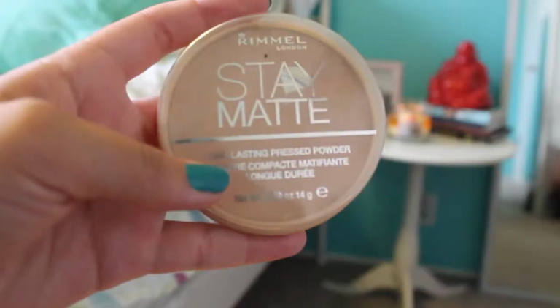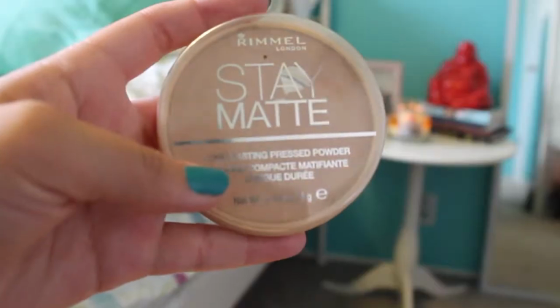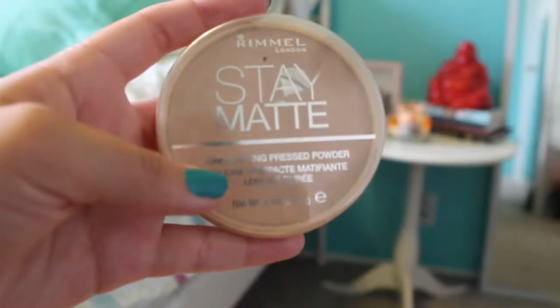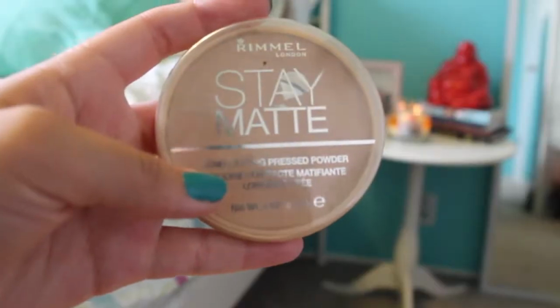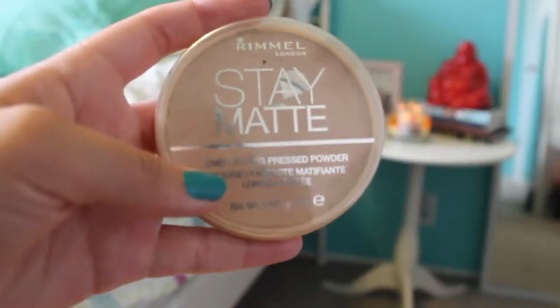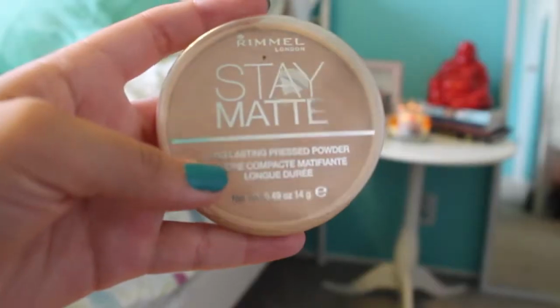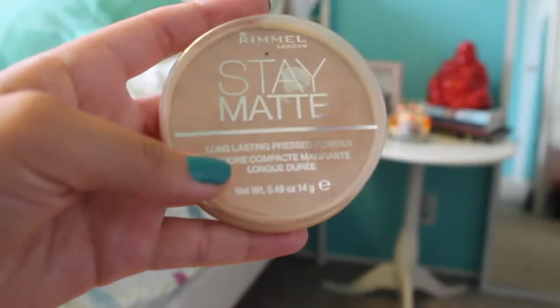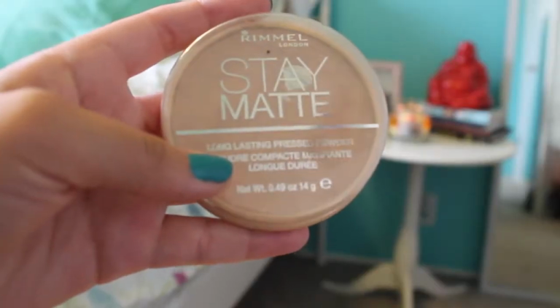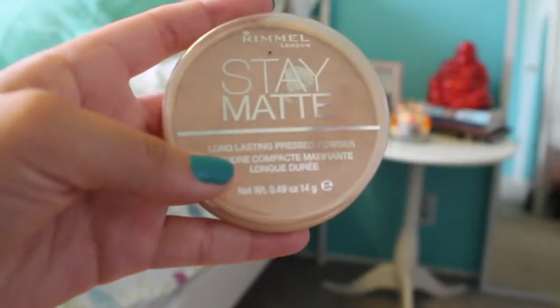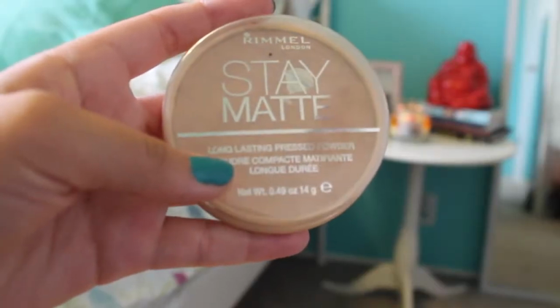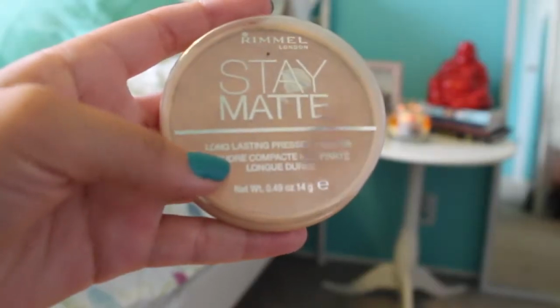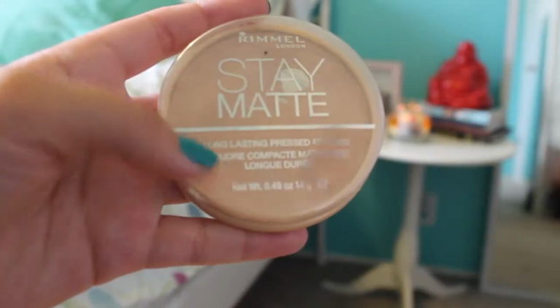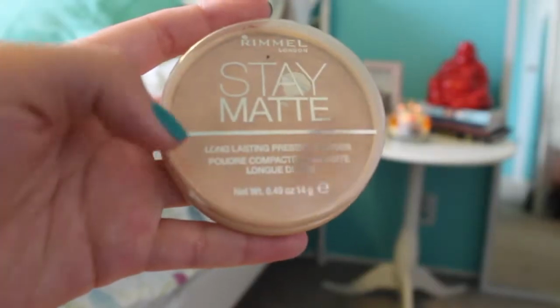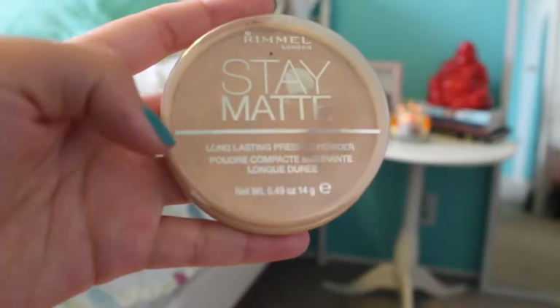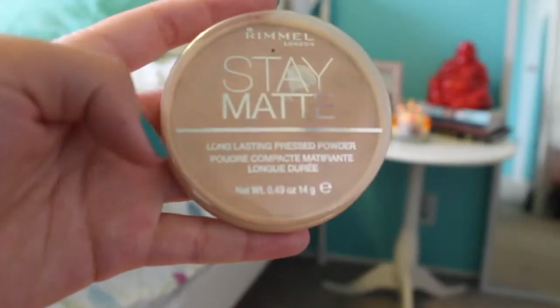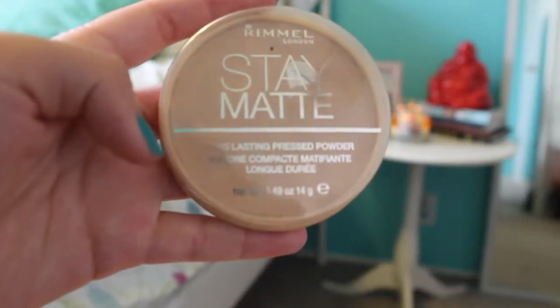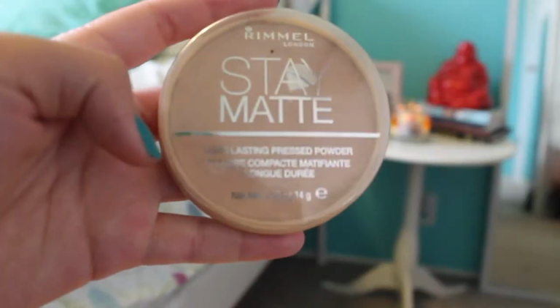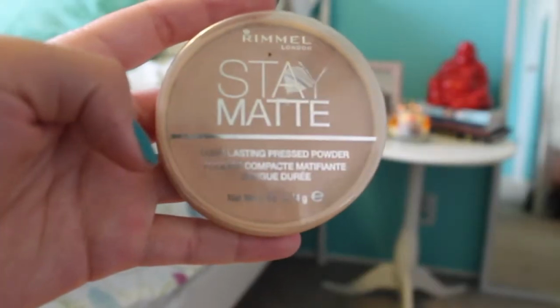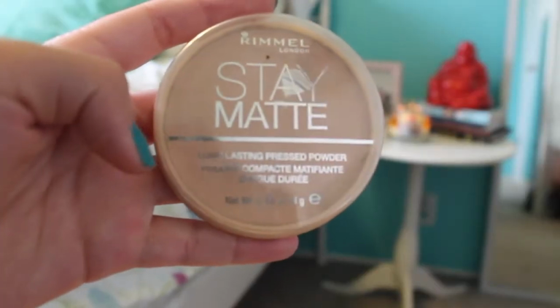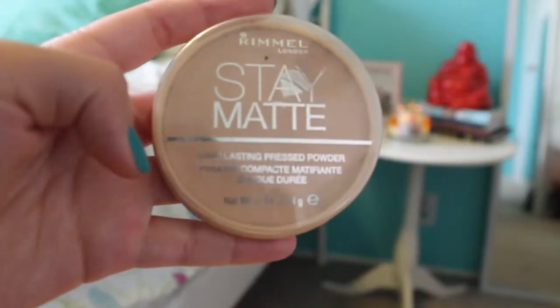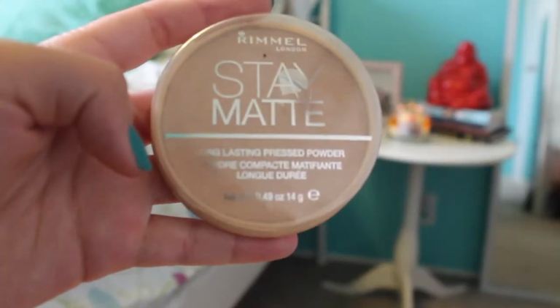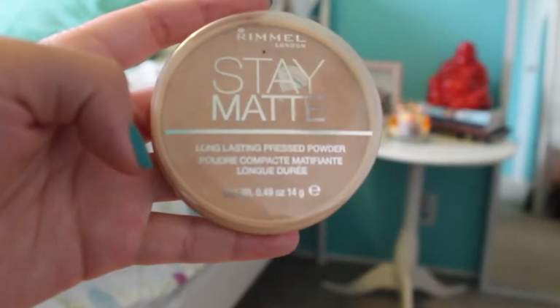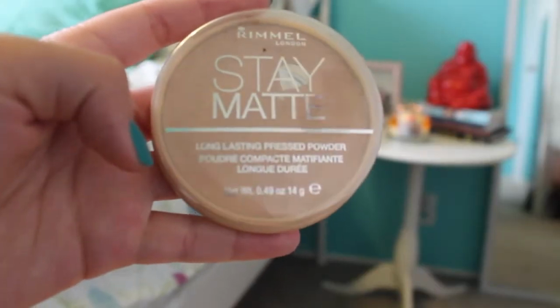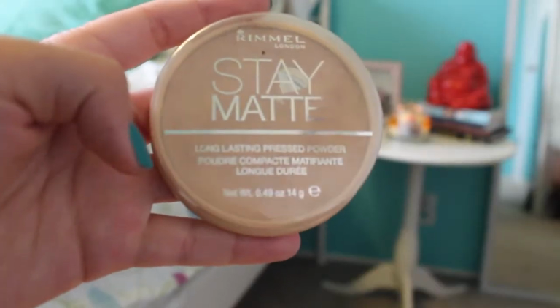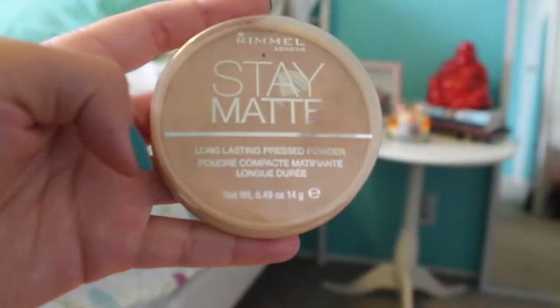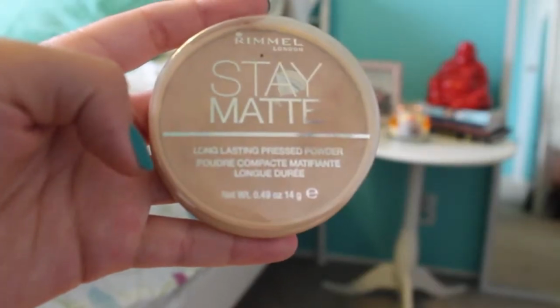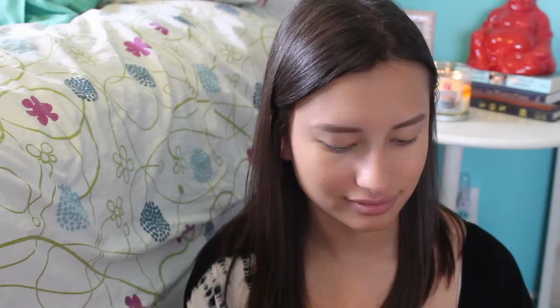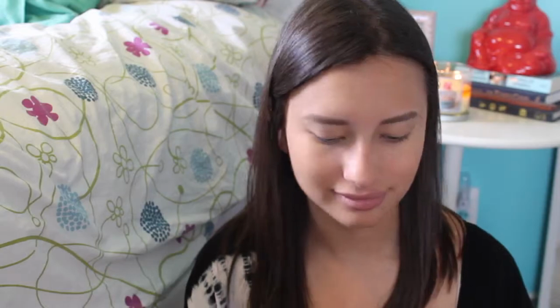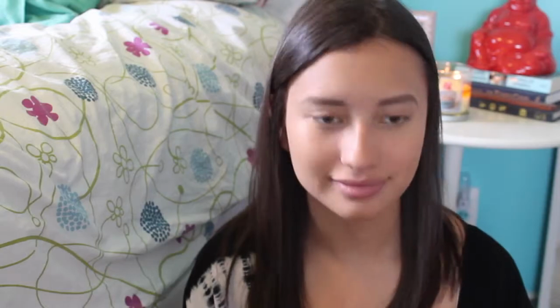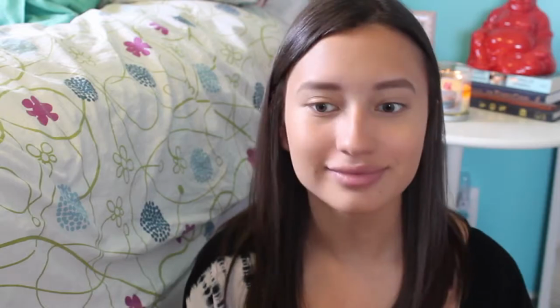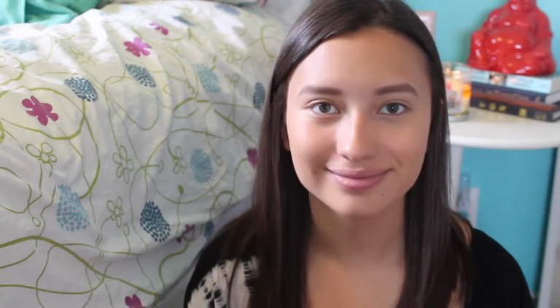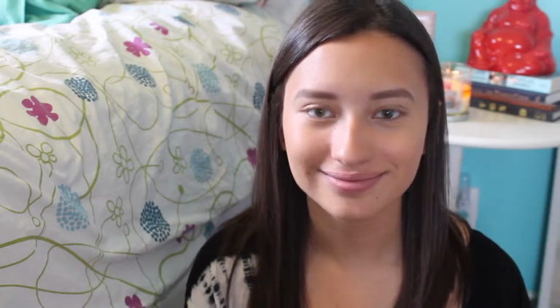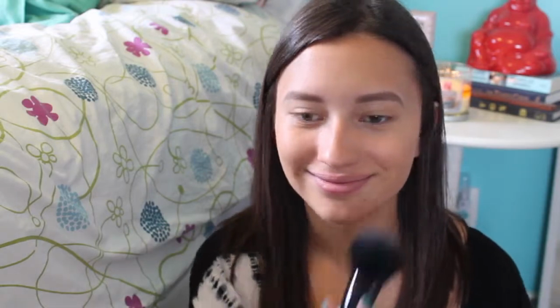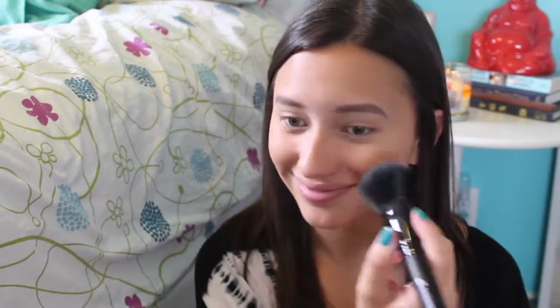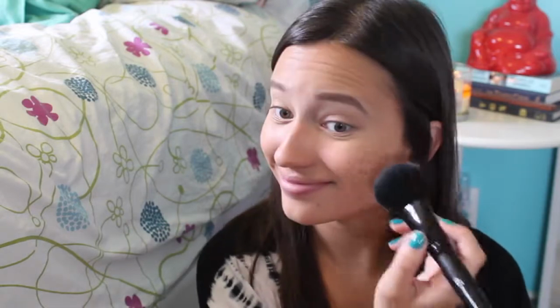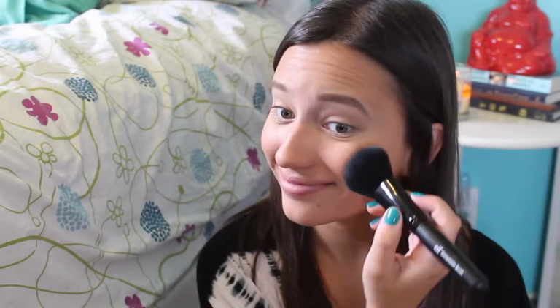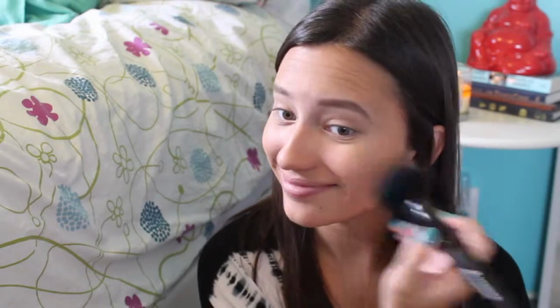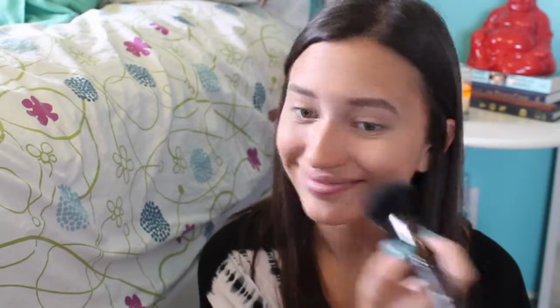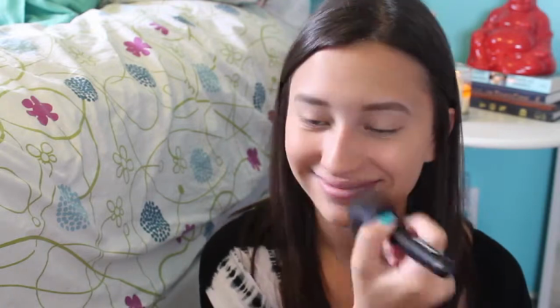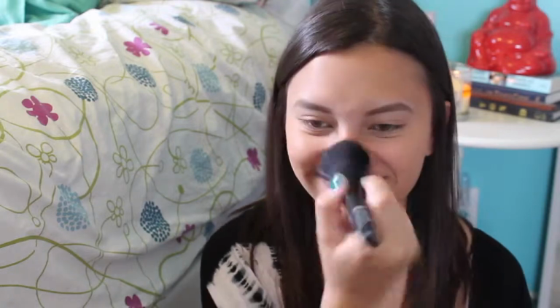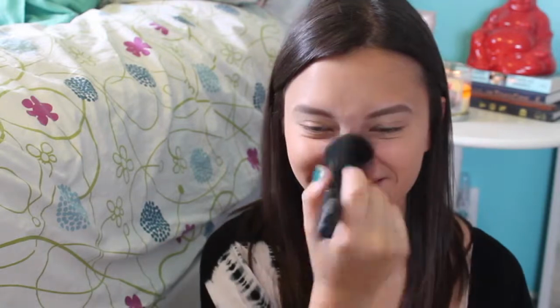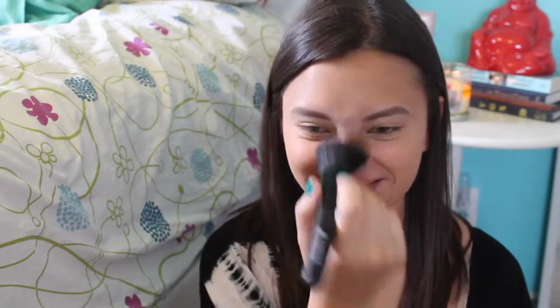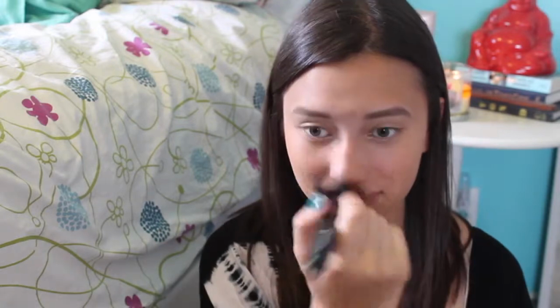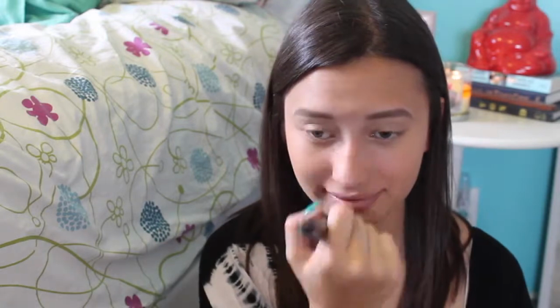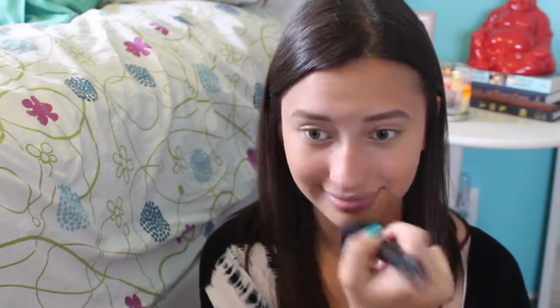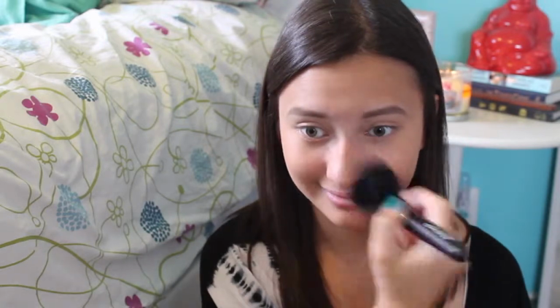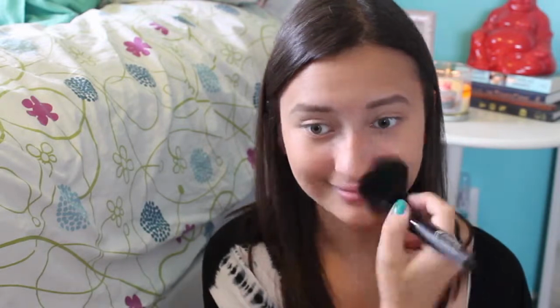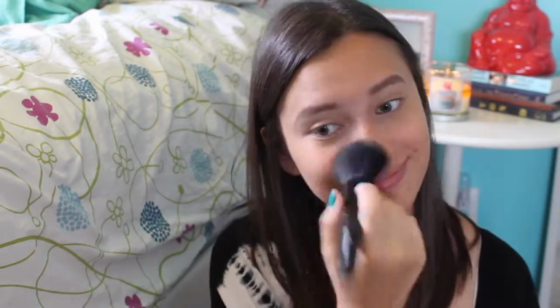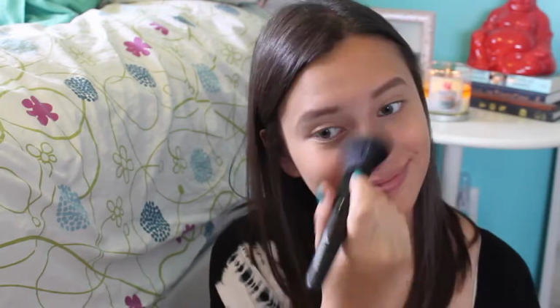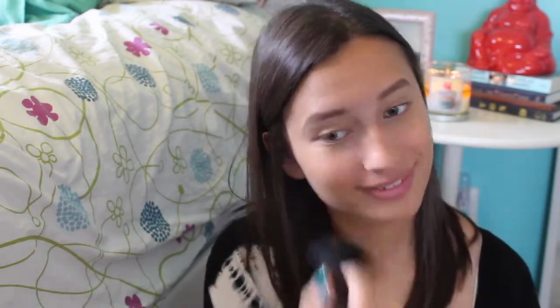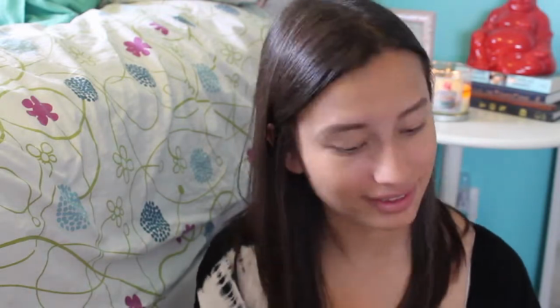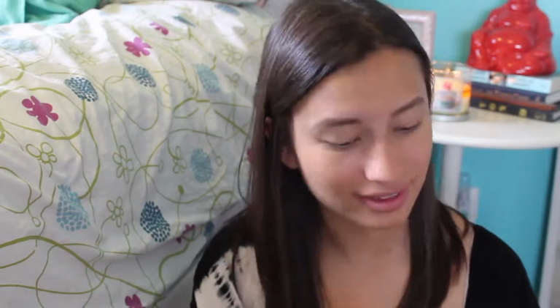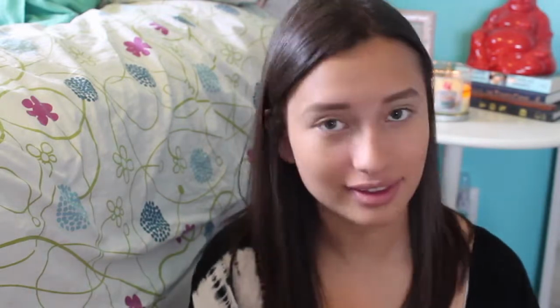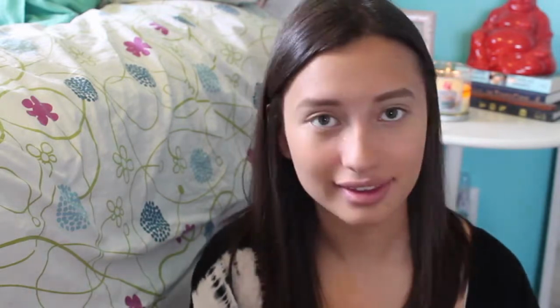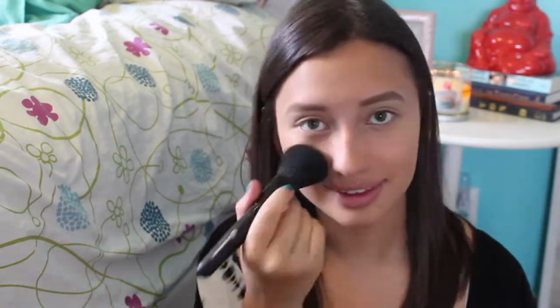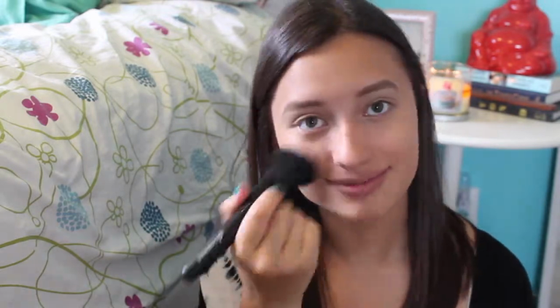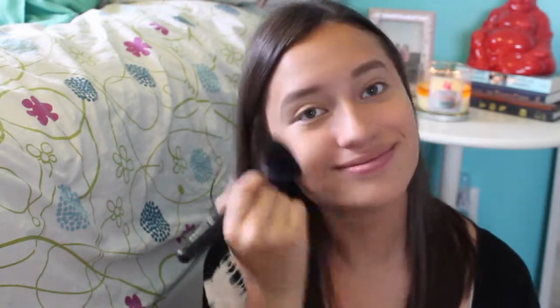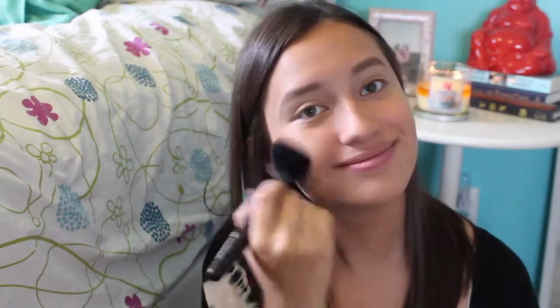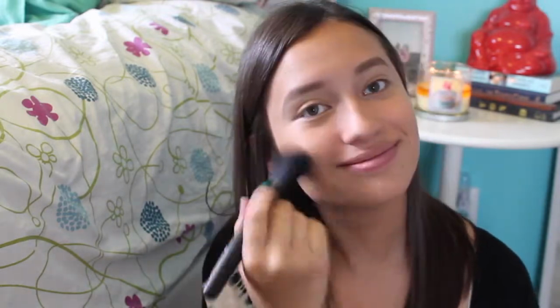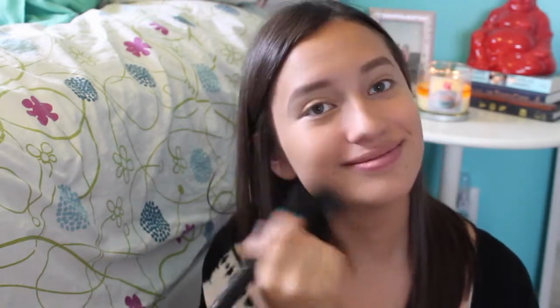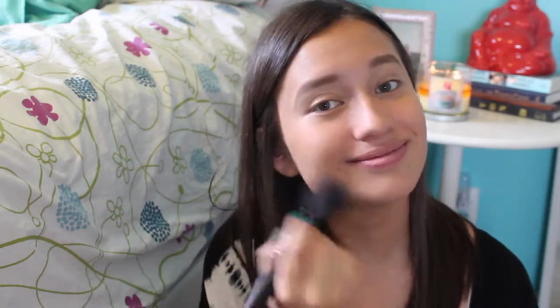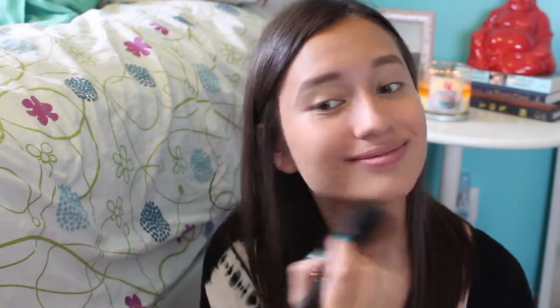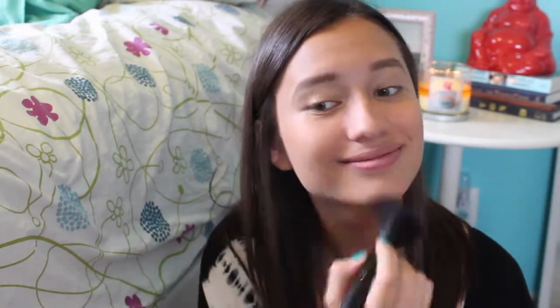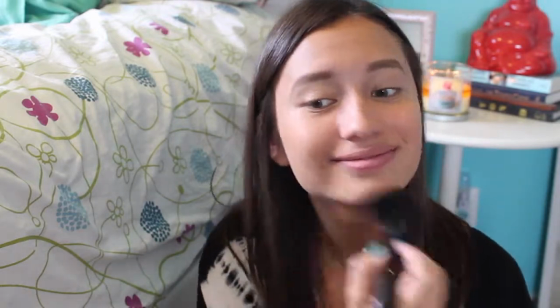Now with my Rimmel Stay Matte Powder I am just putting this all over my face with a big fluffy brush from e.l.f.